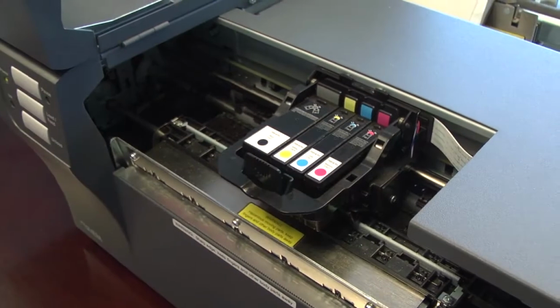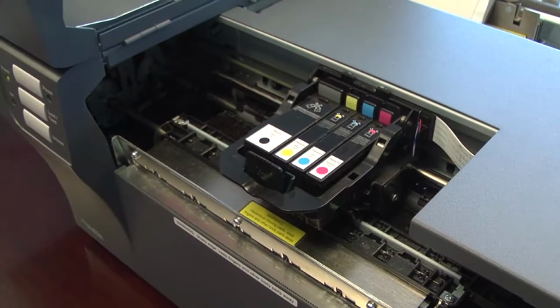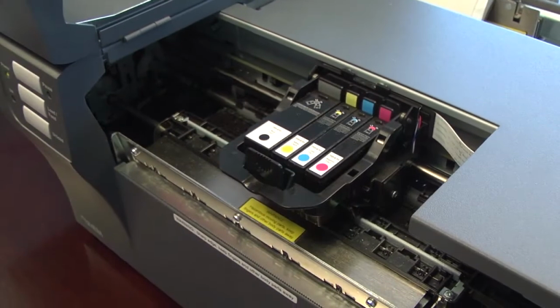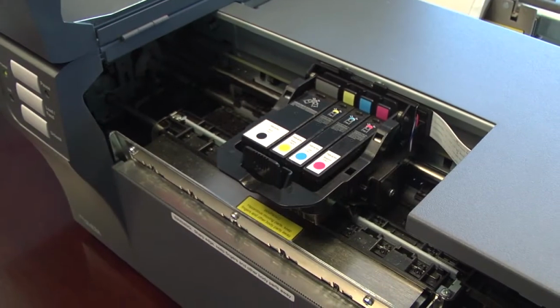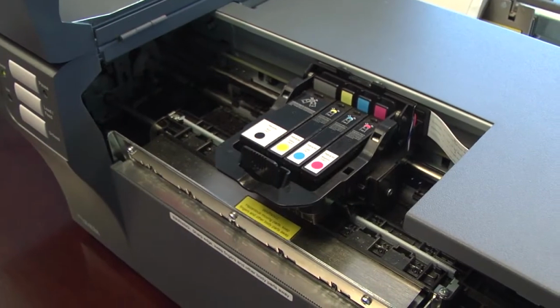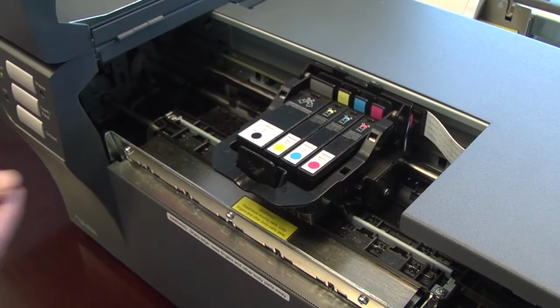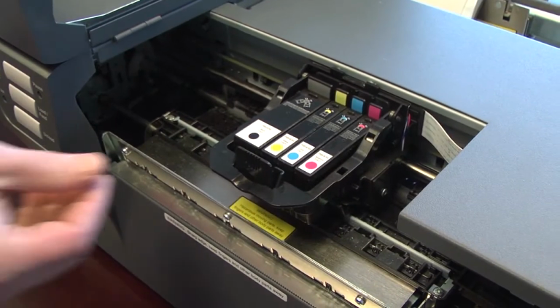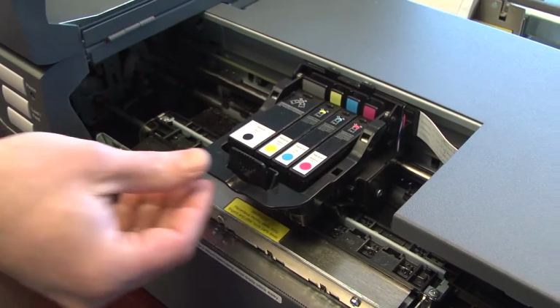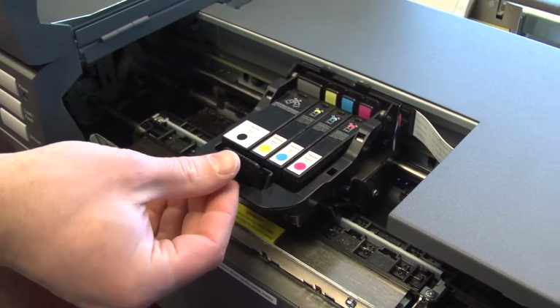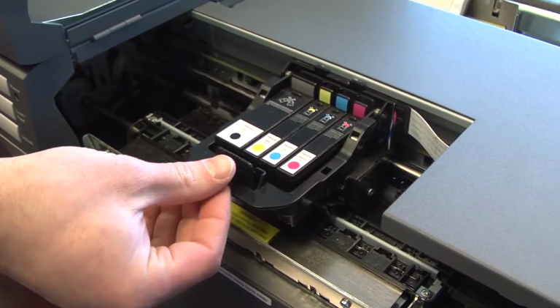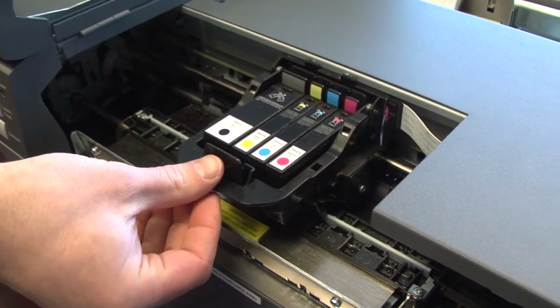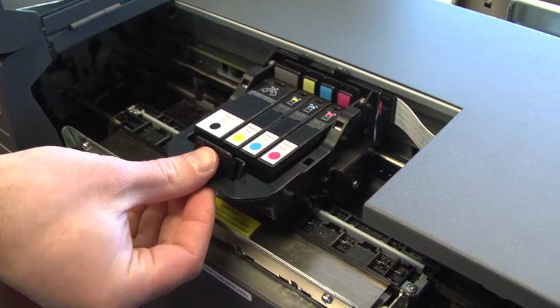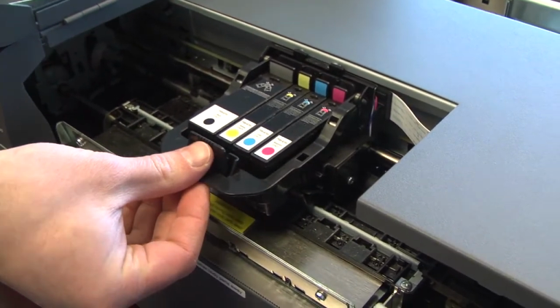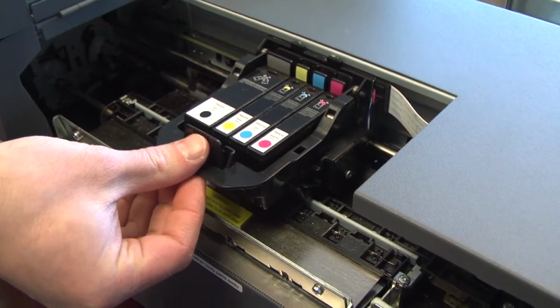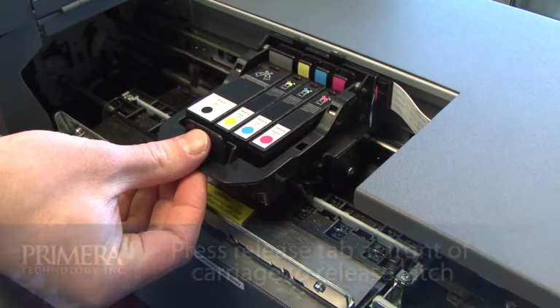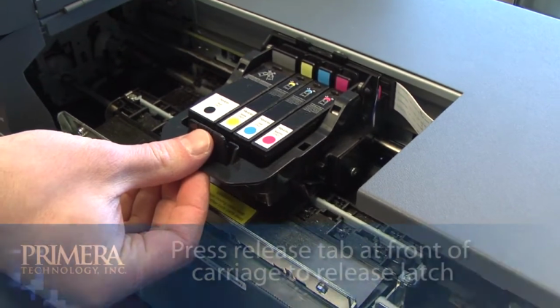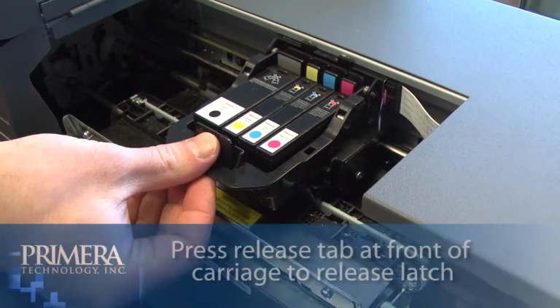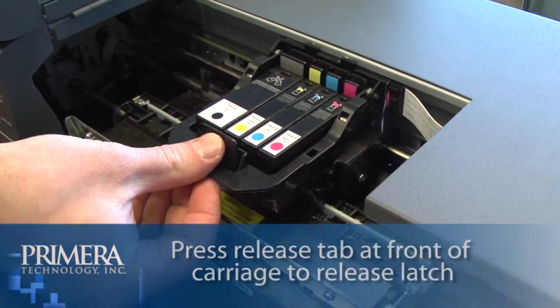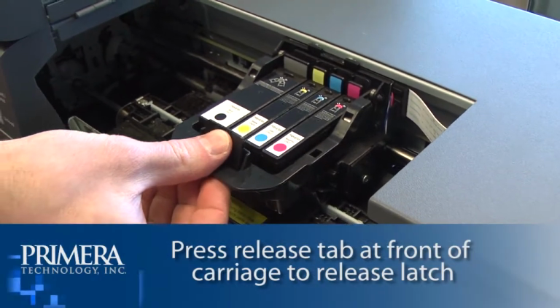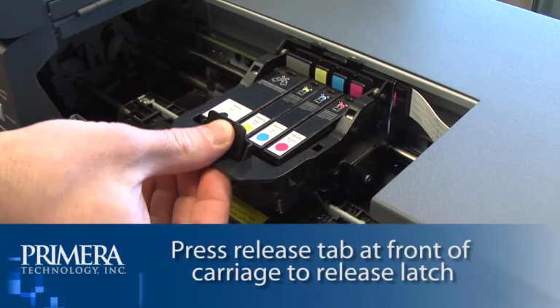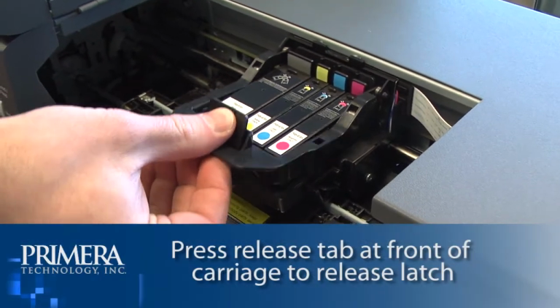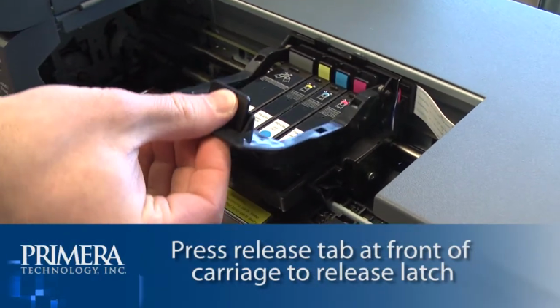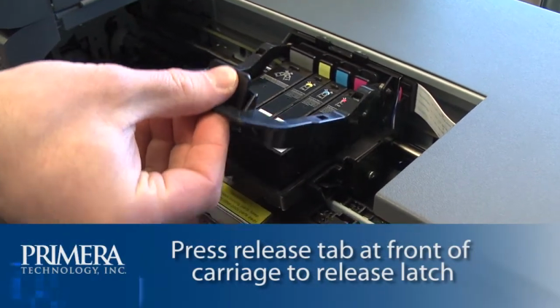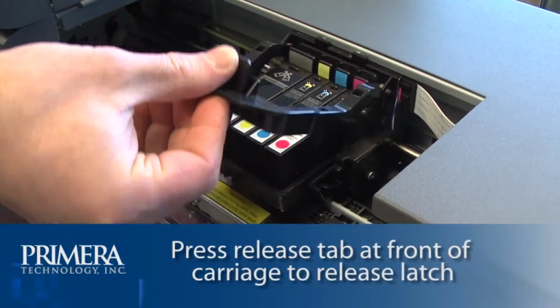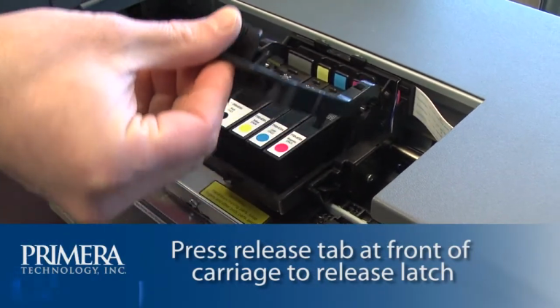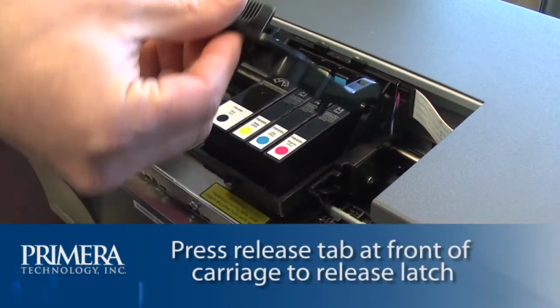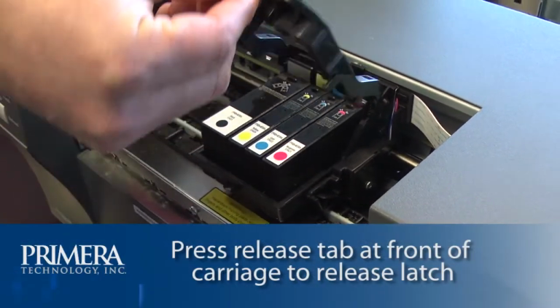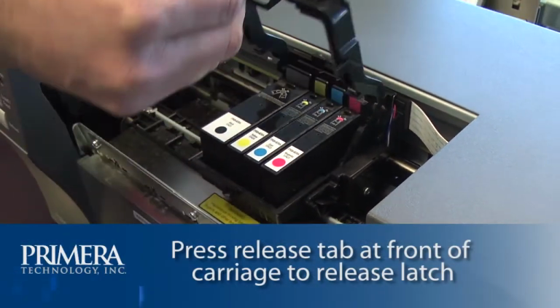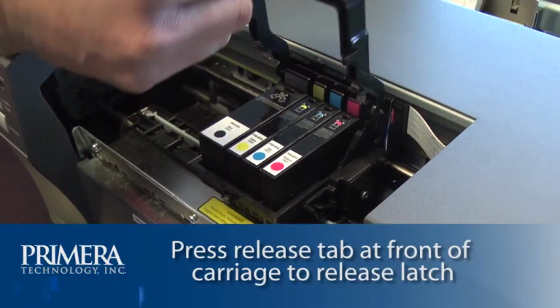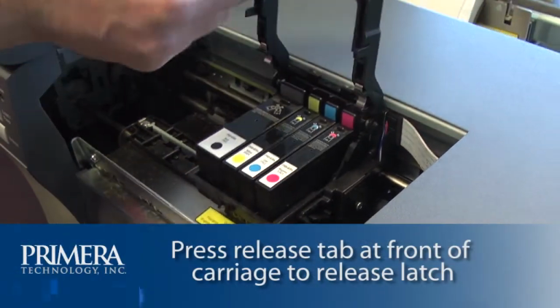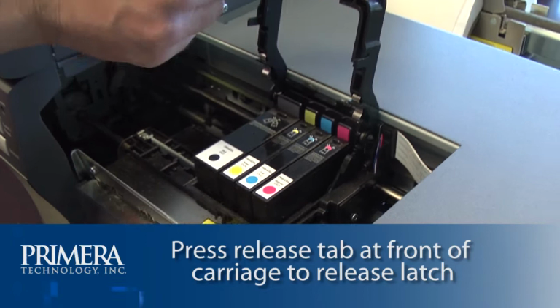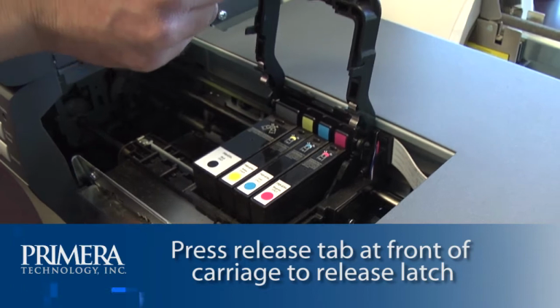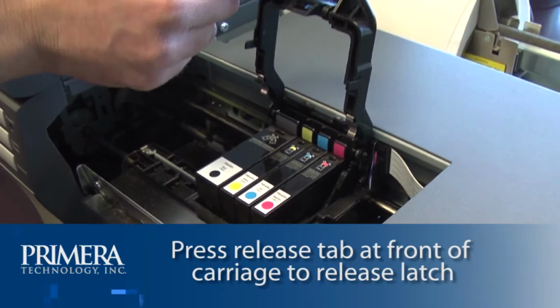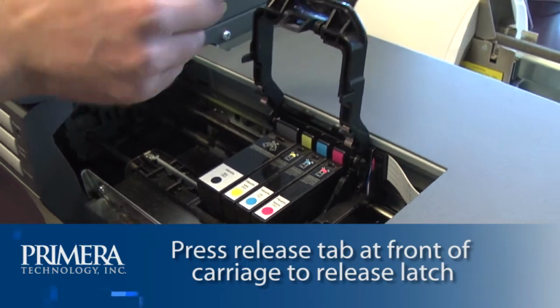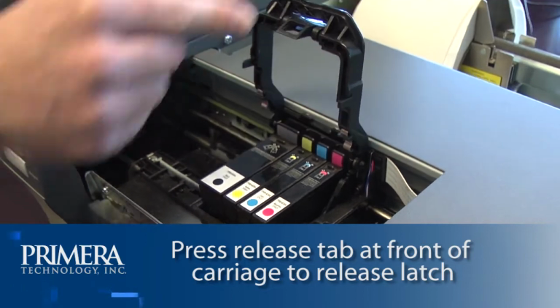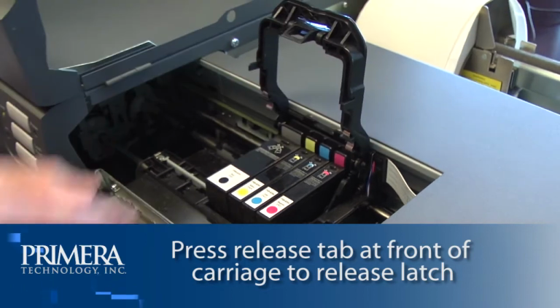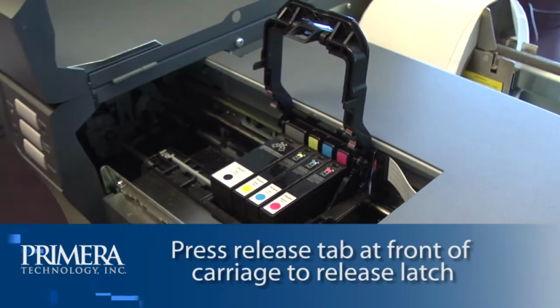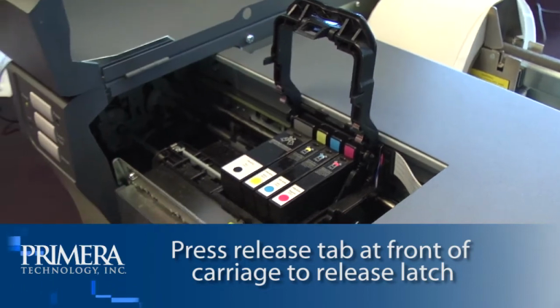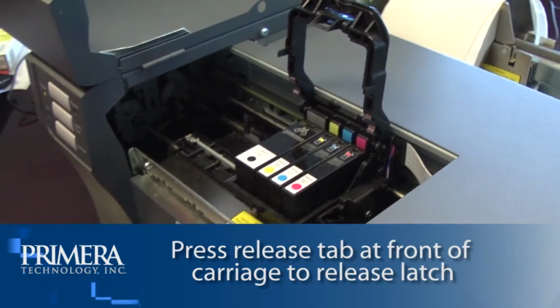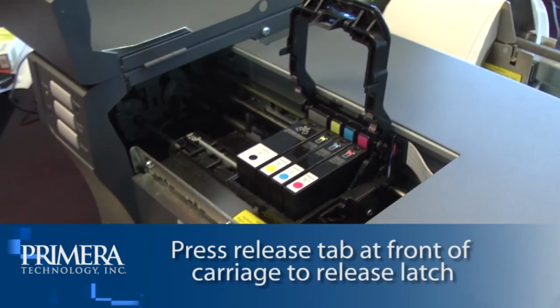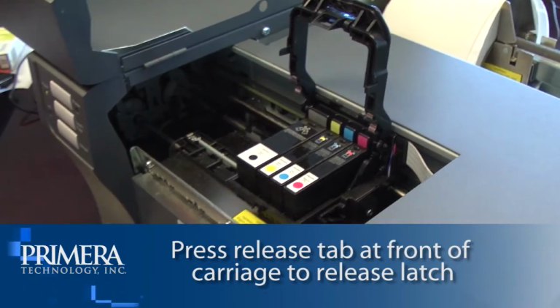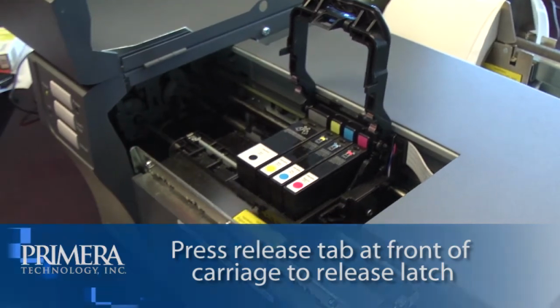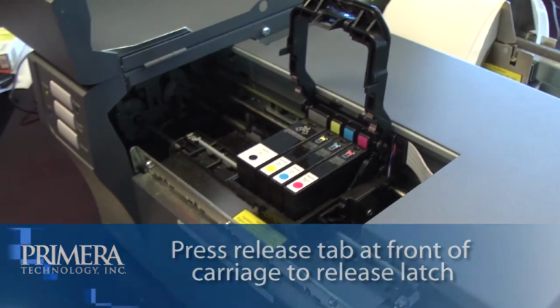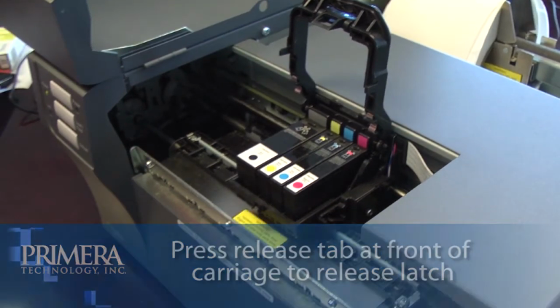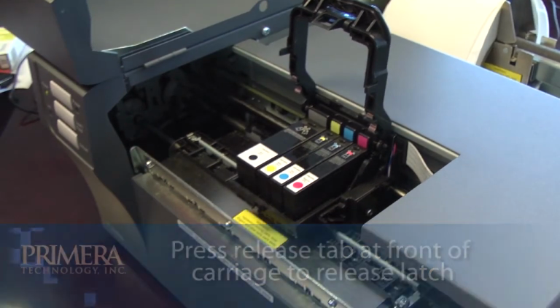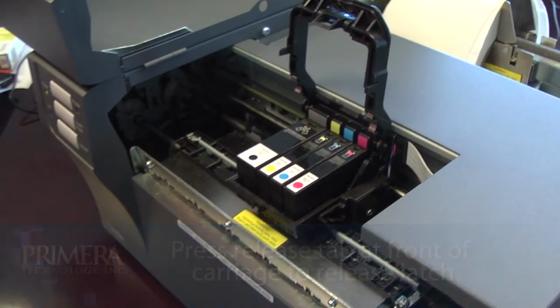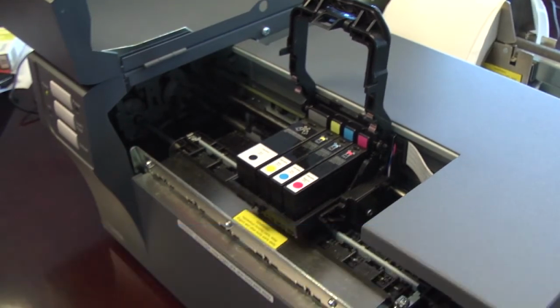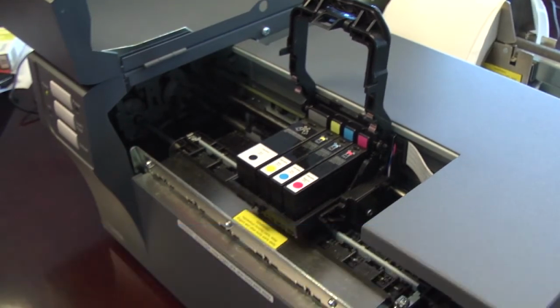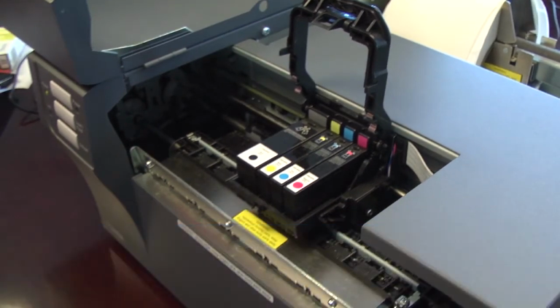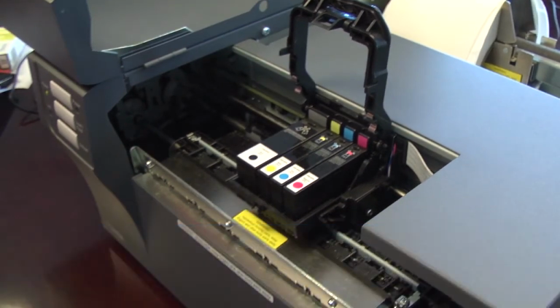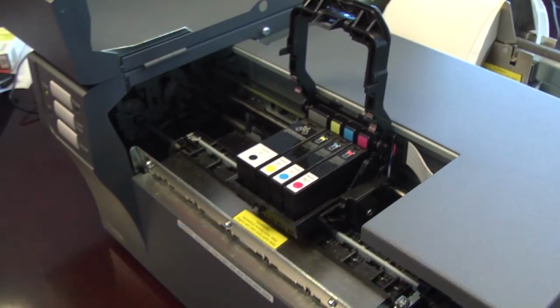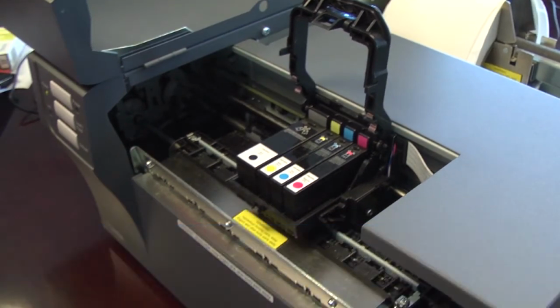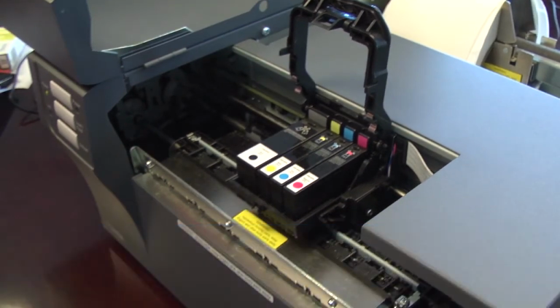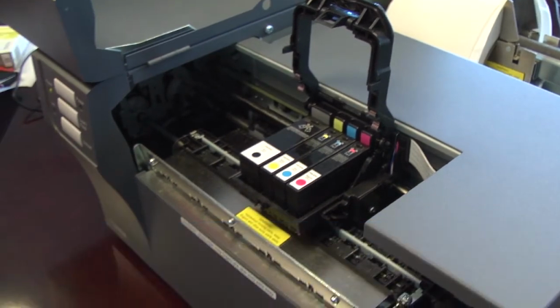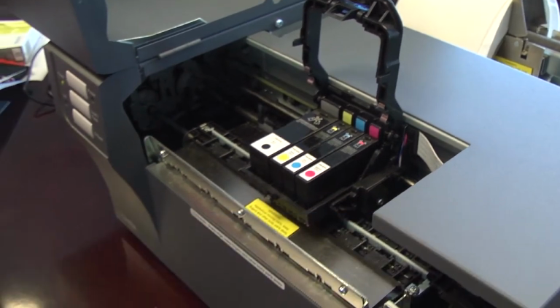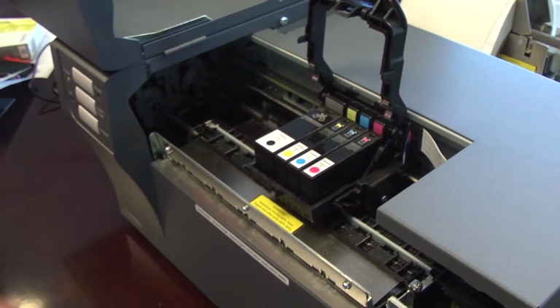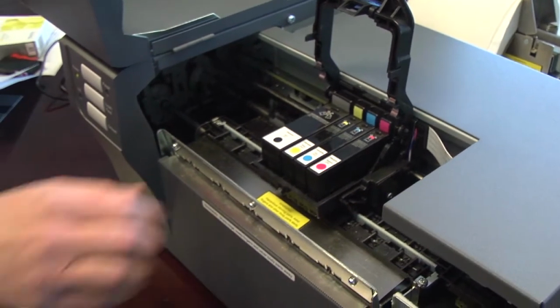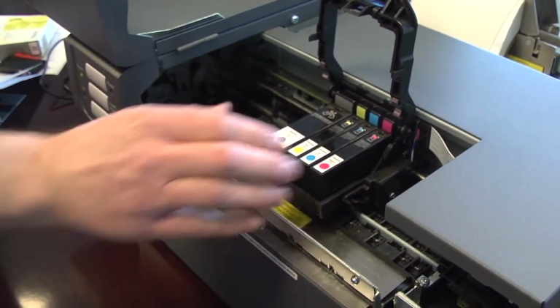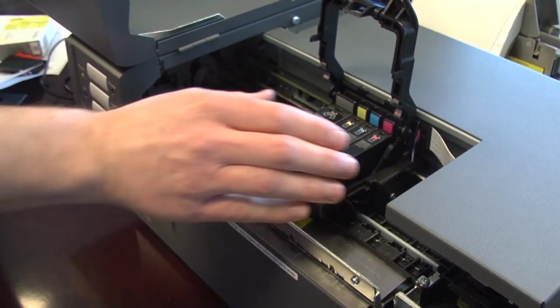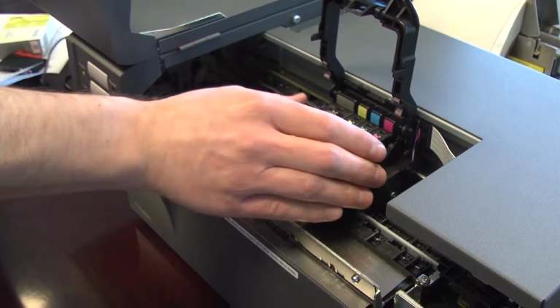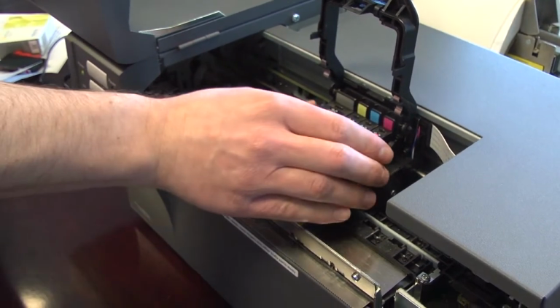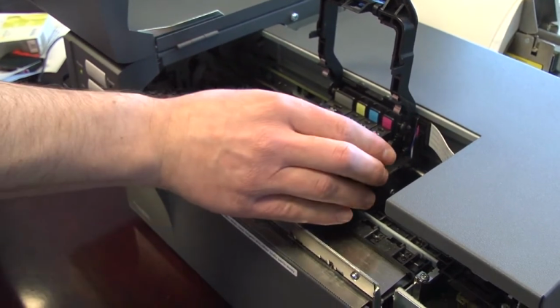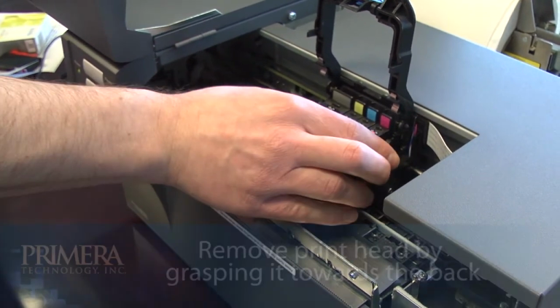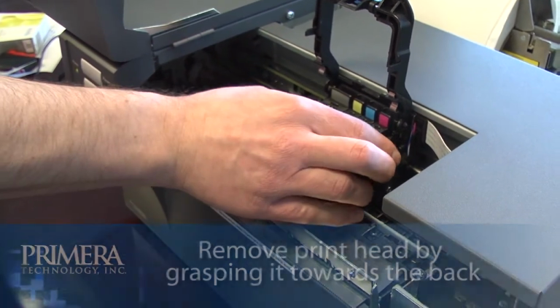Remove all the cartridges. Press the release tab at the front of the carriage to release the latch. Remove the print head.